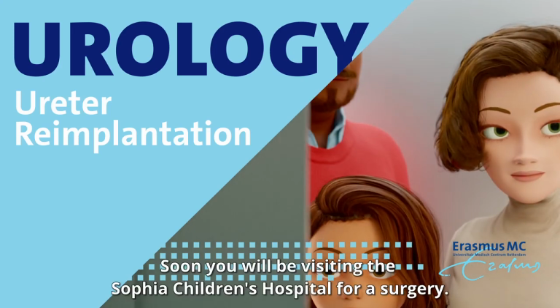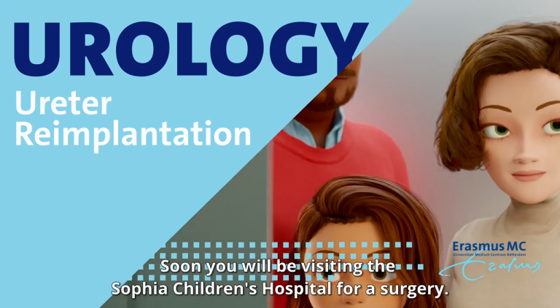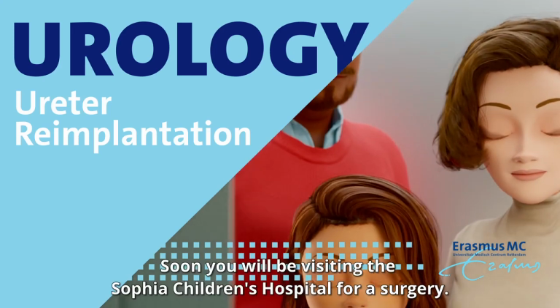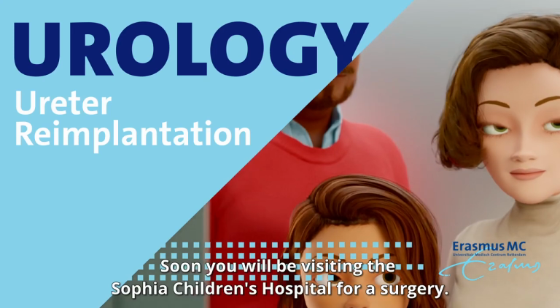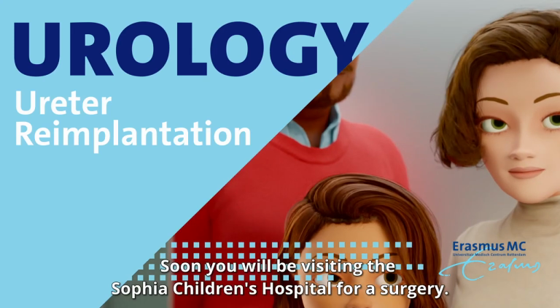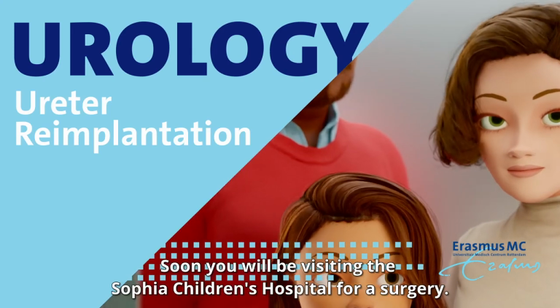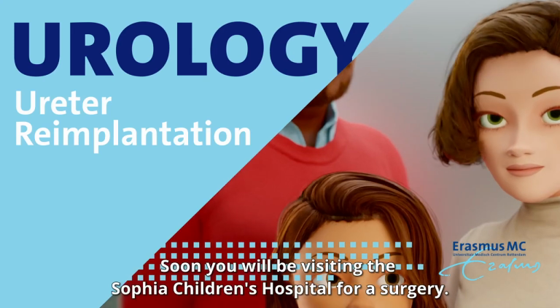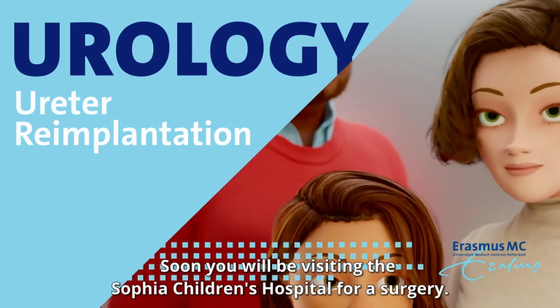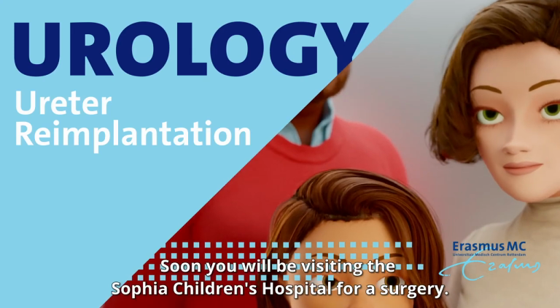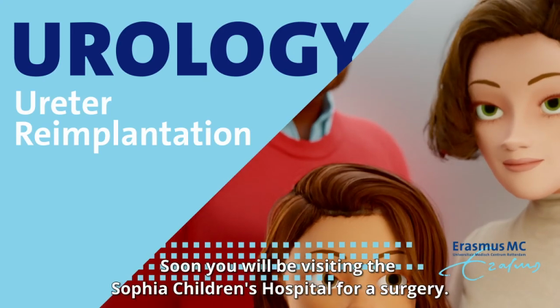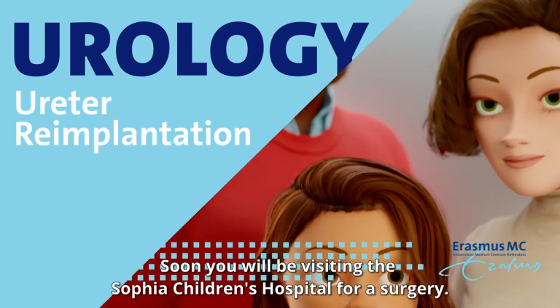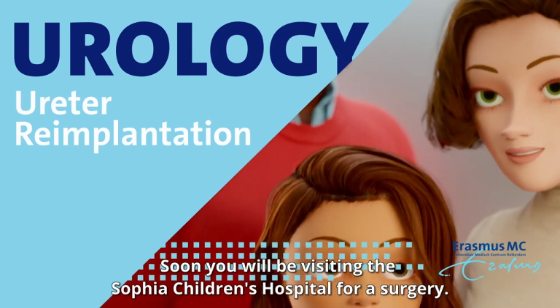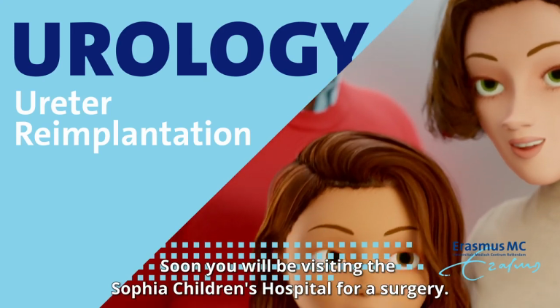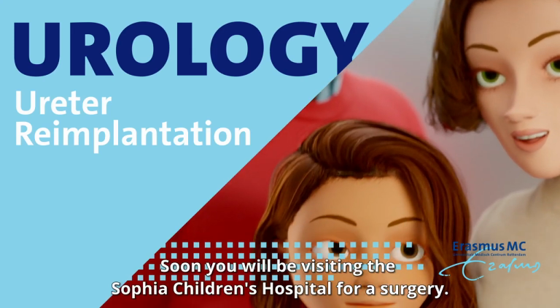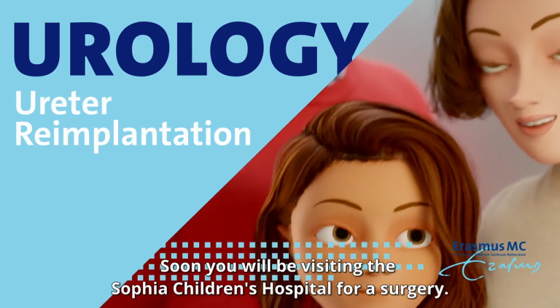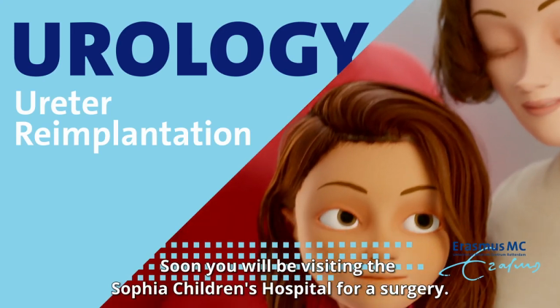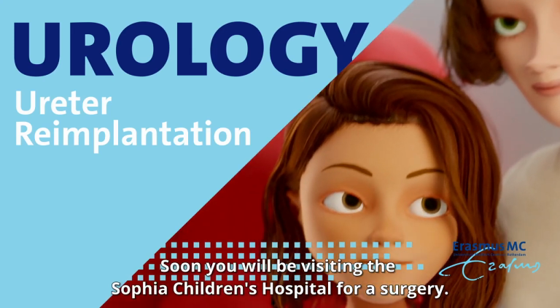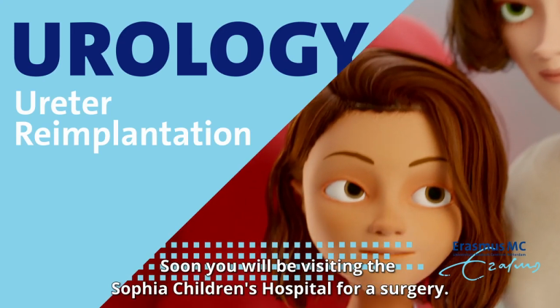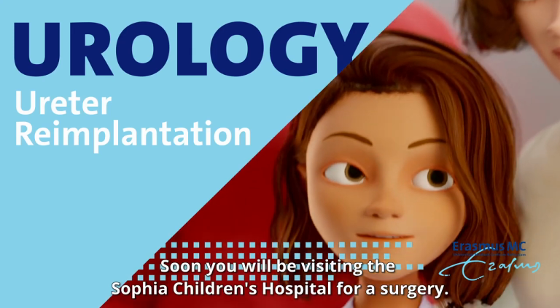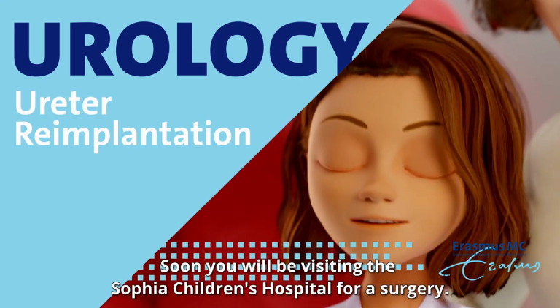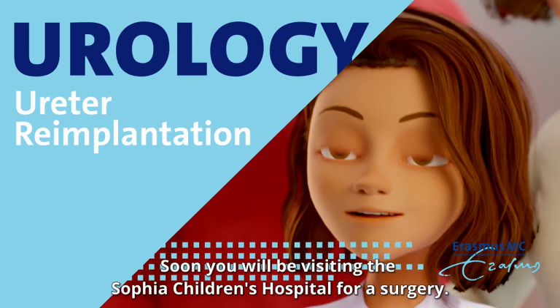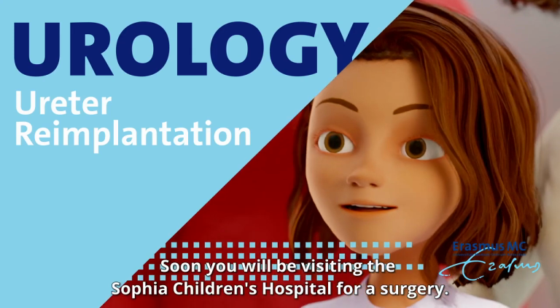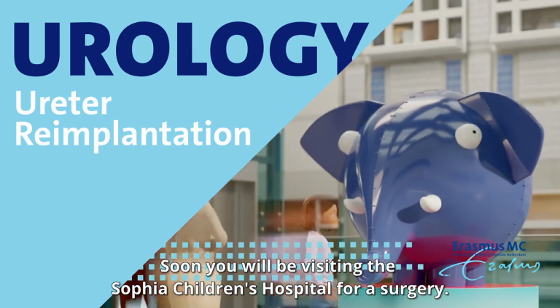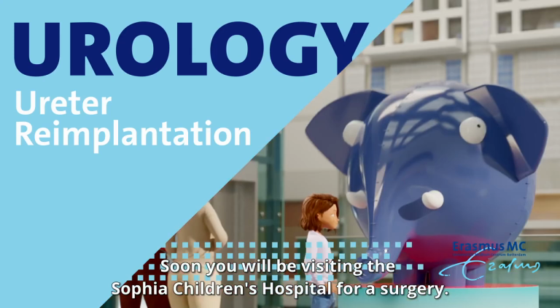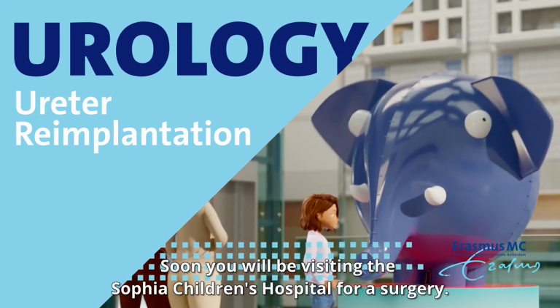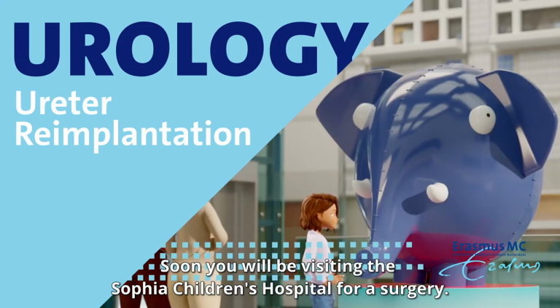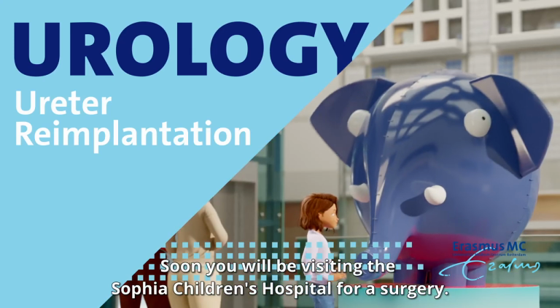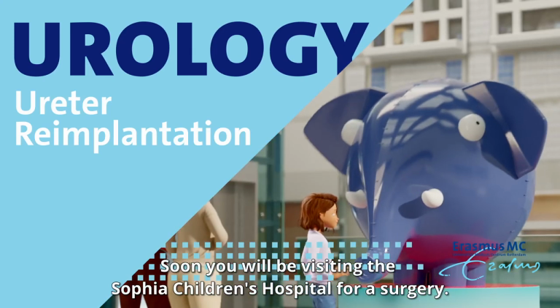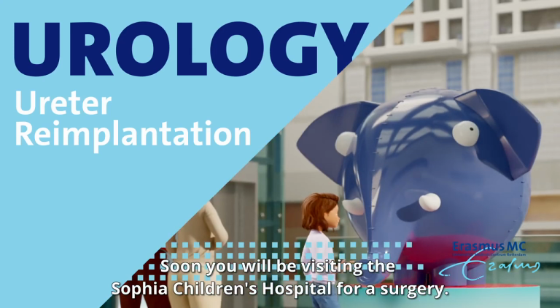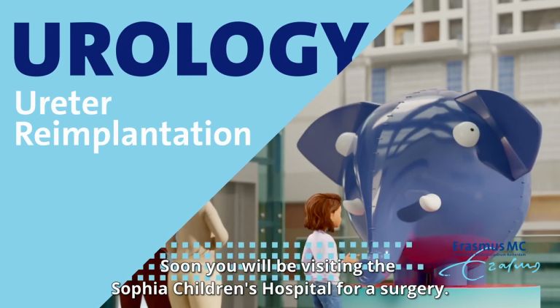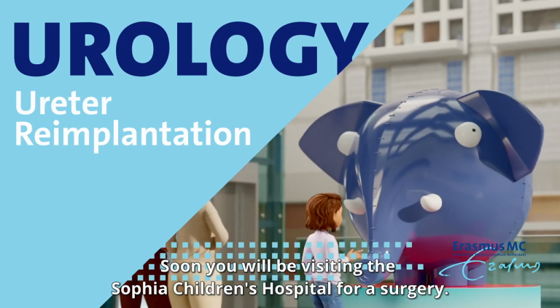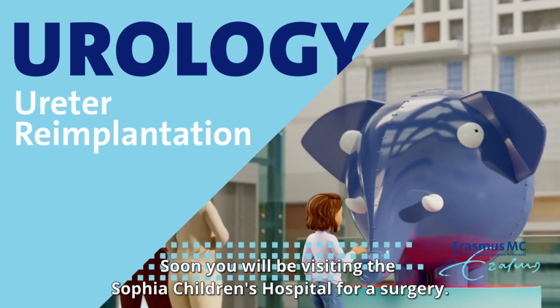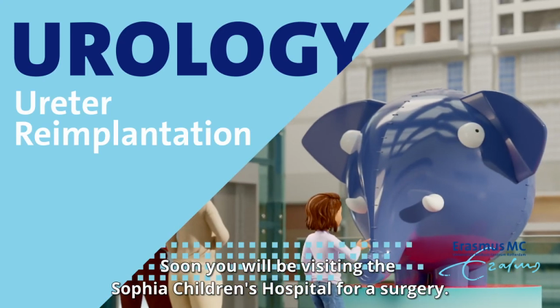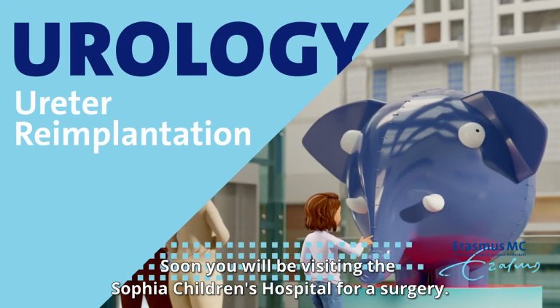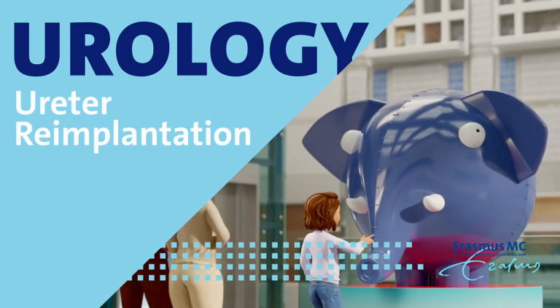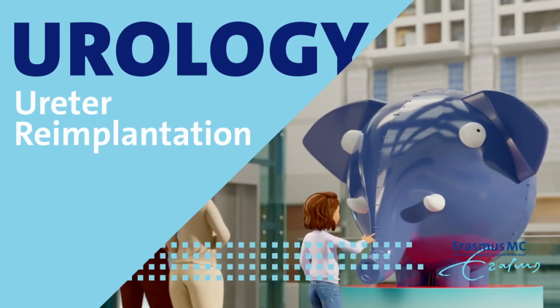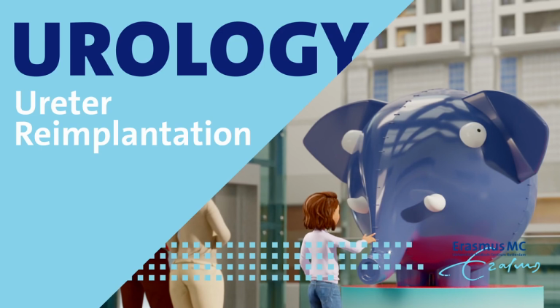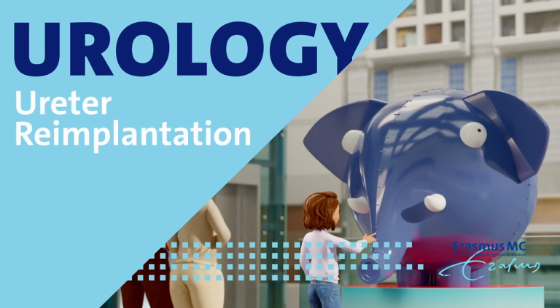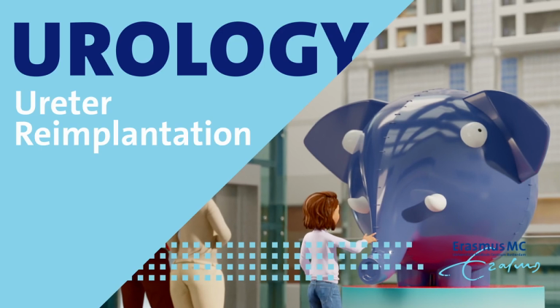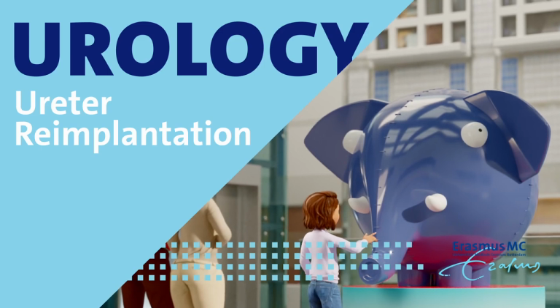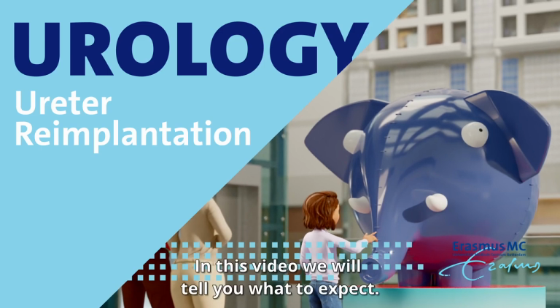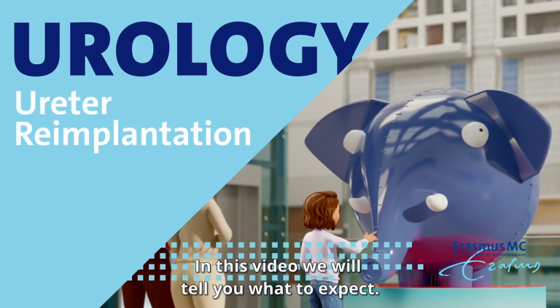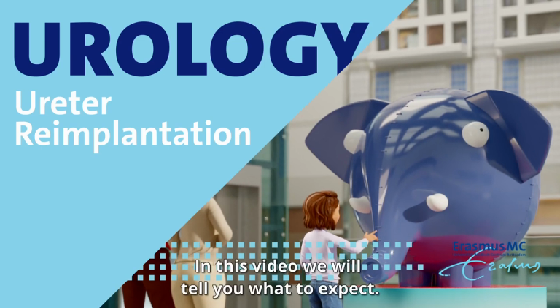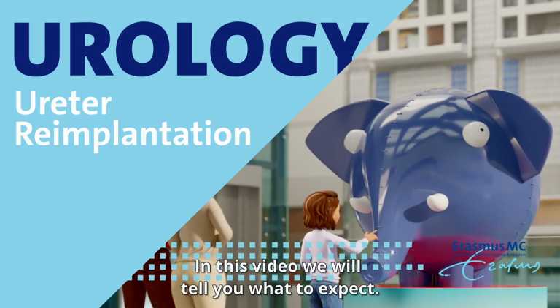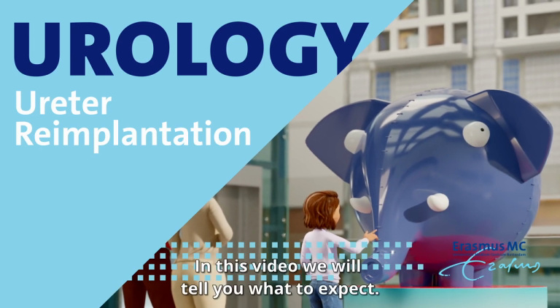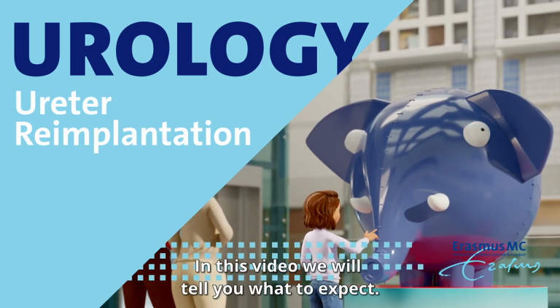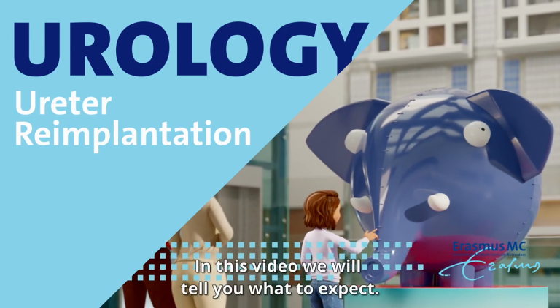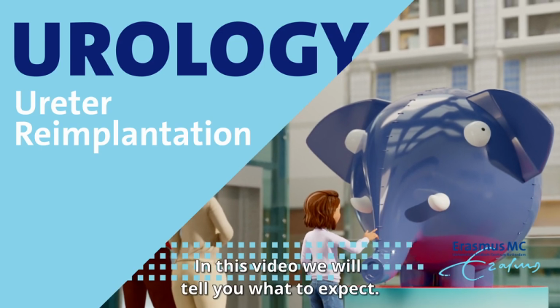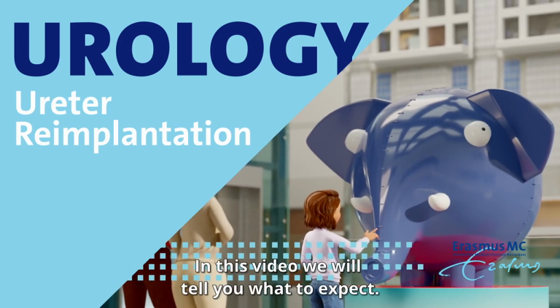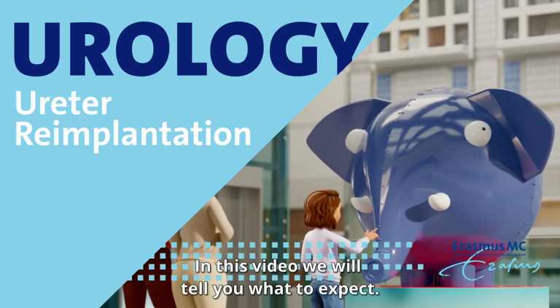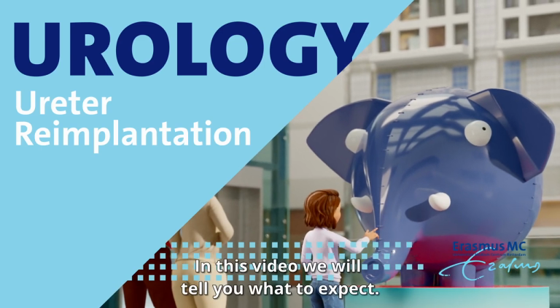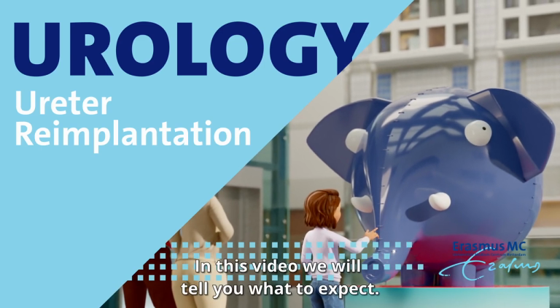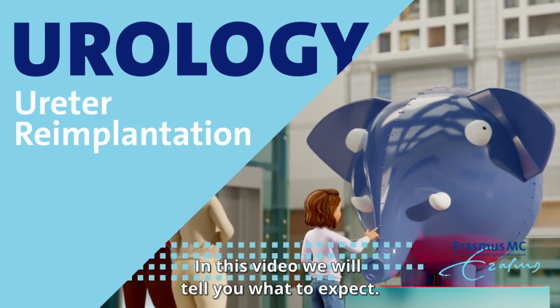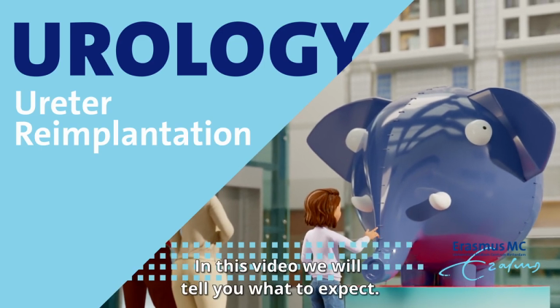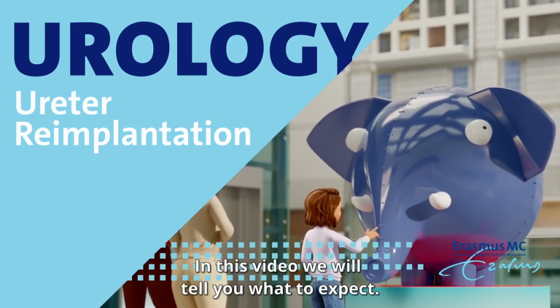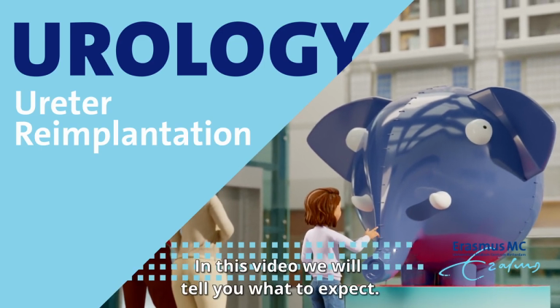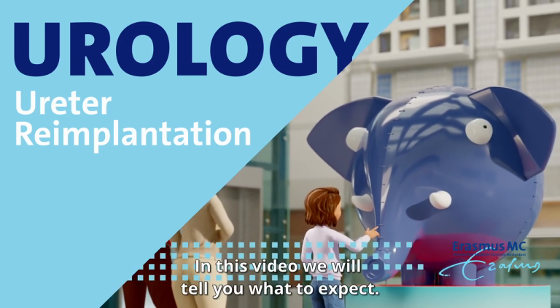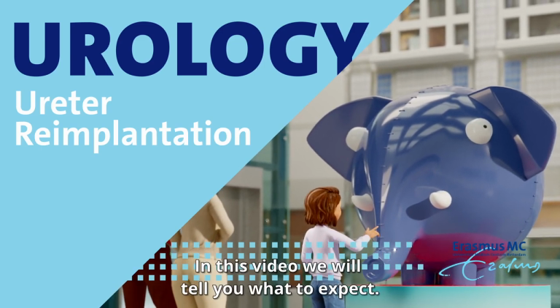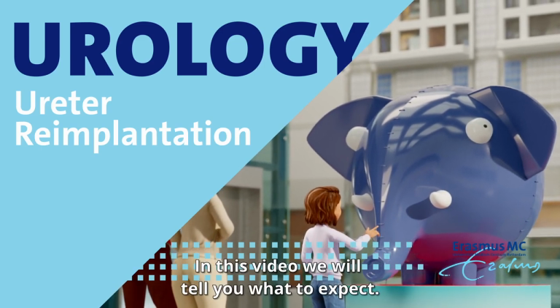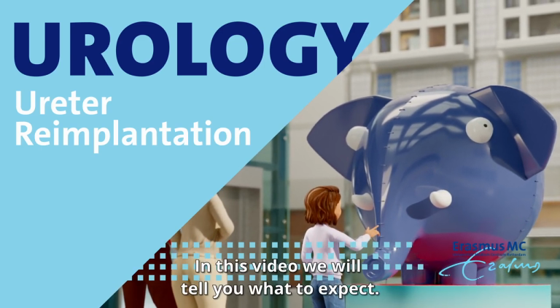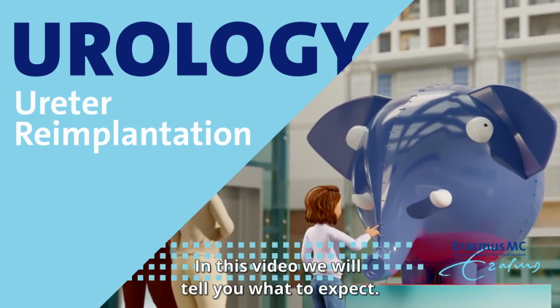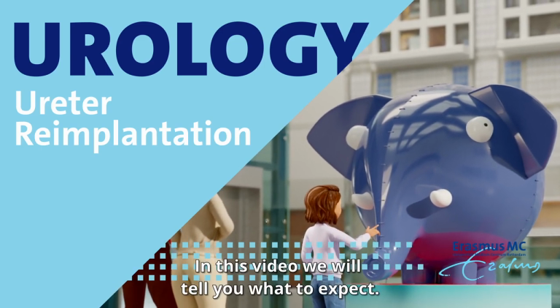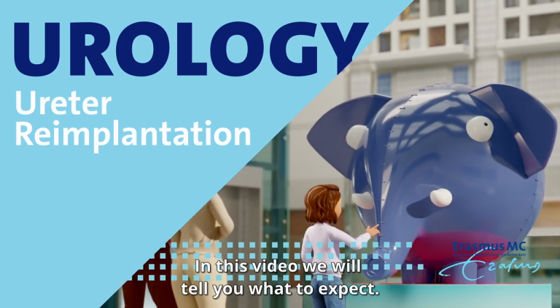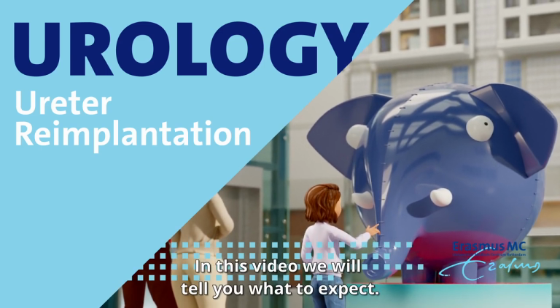Soon you will be visiting the Sophia Children's Hospital for a surgery. In this video we will tell you what to expect.